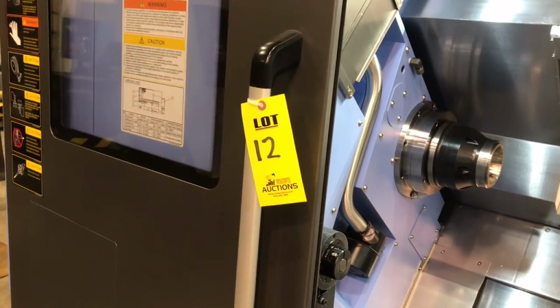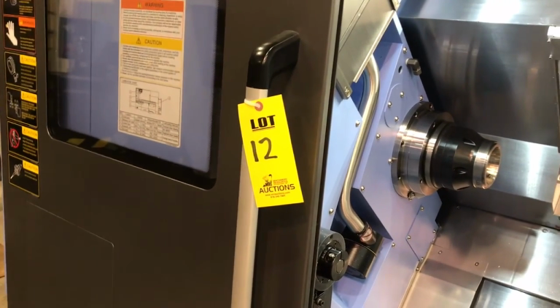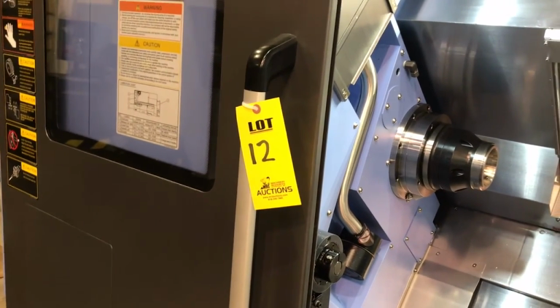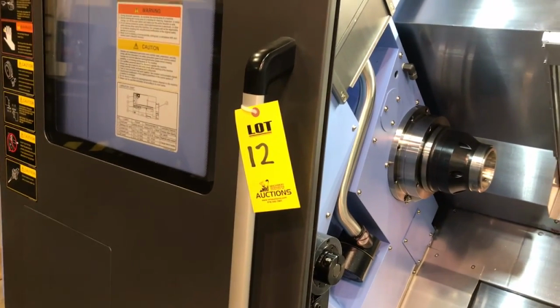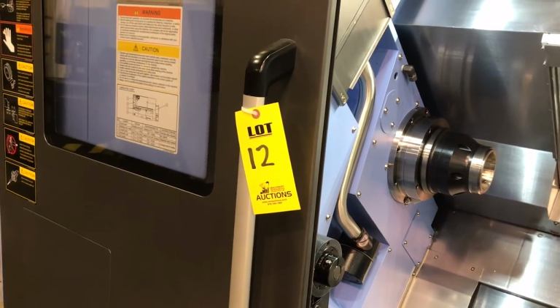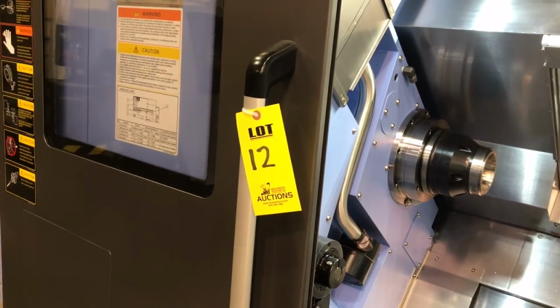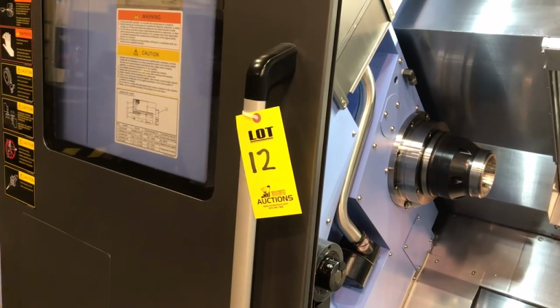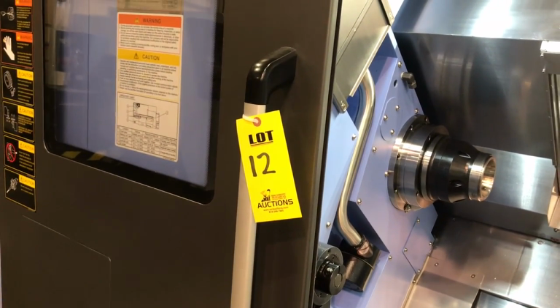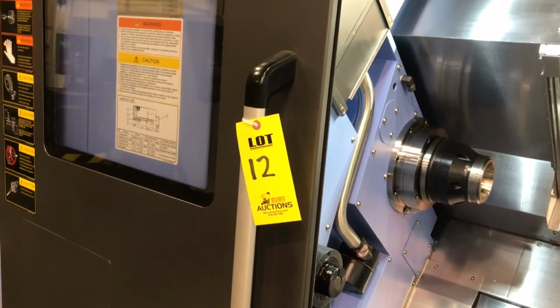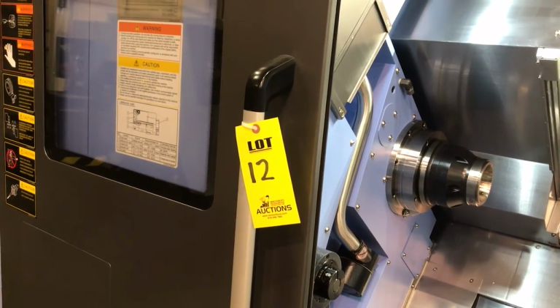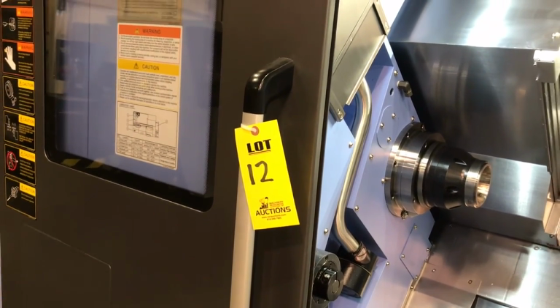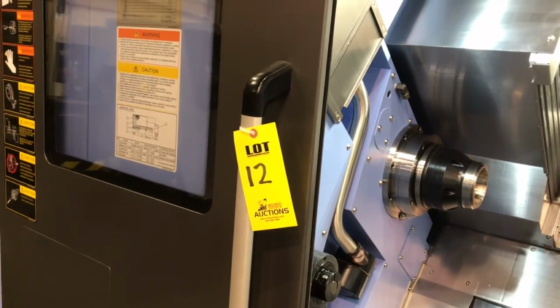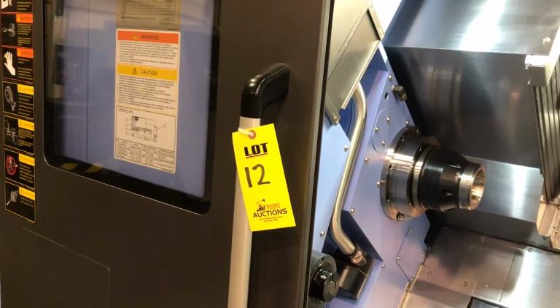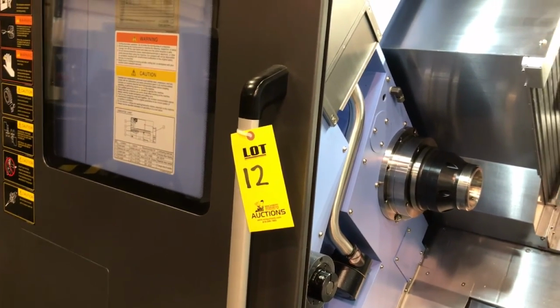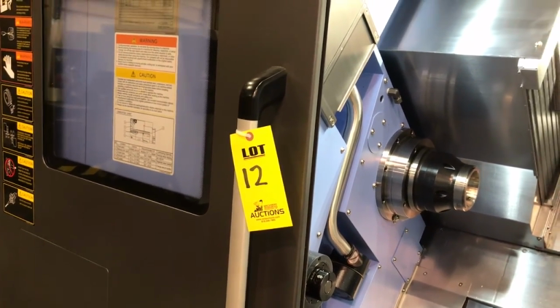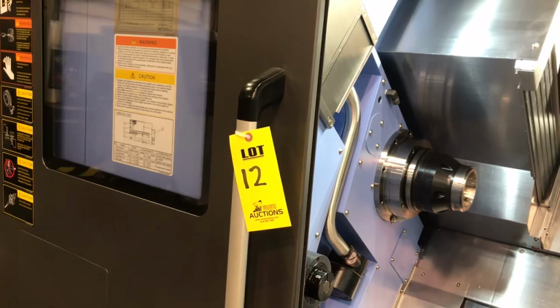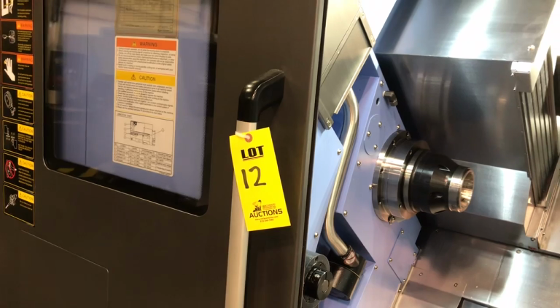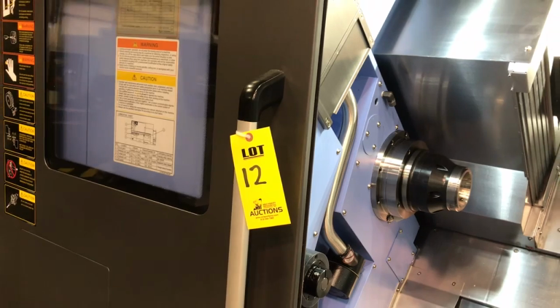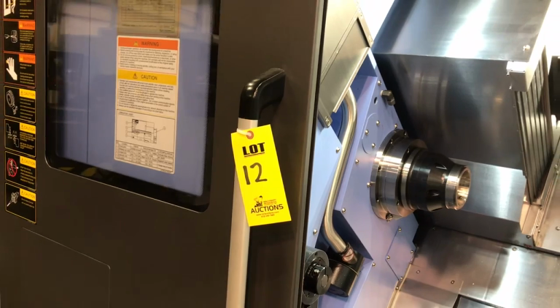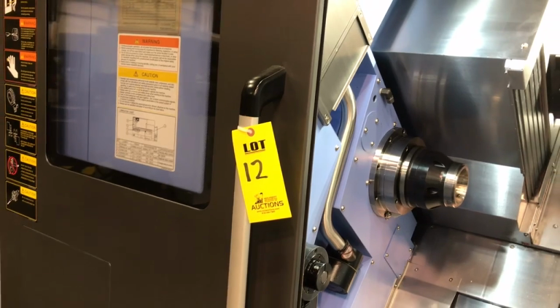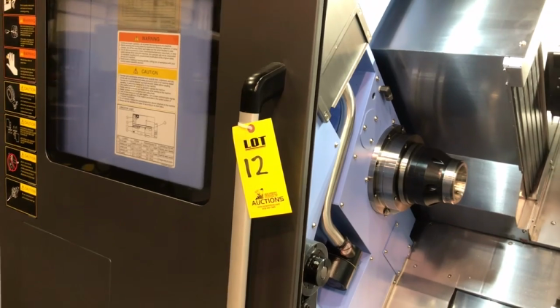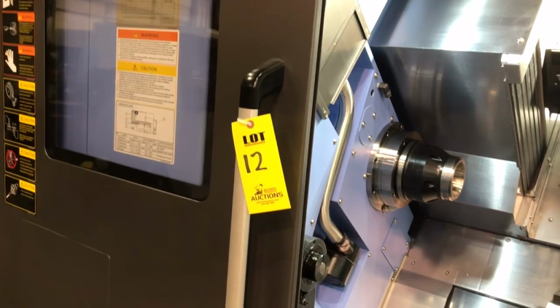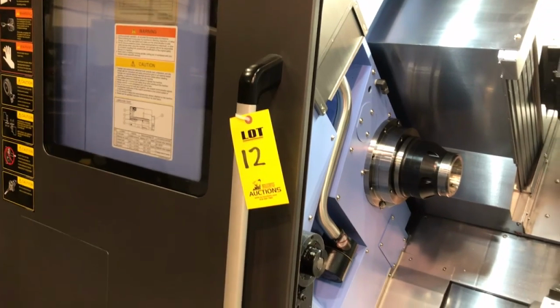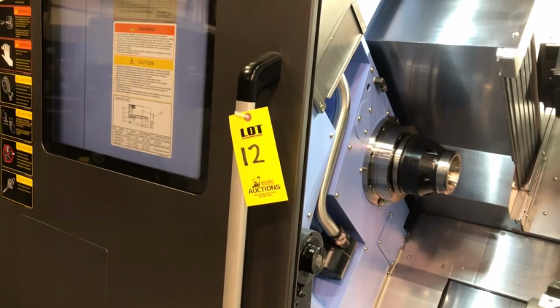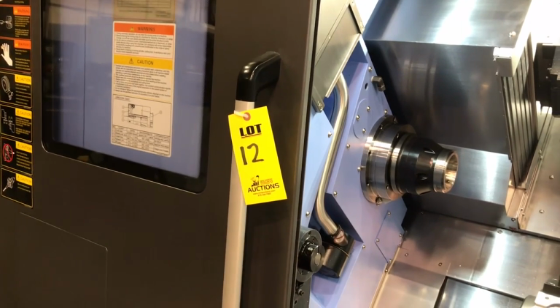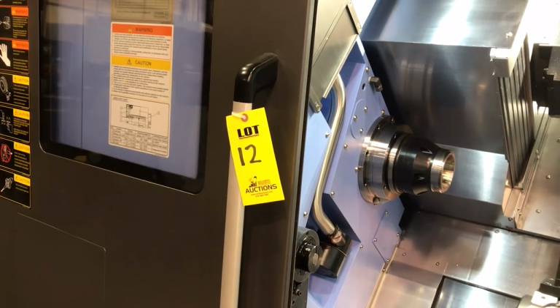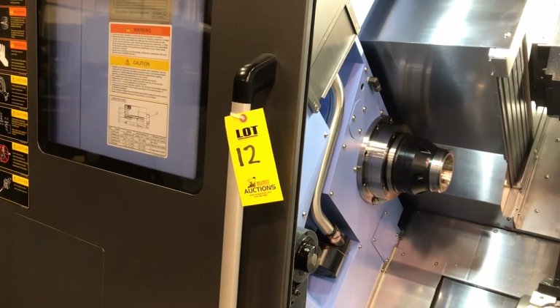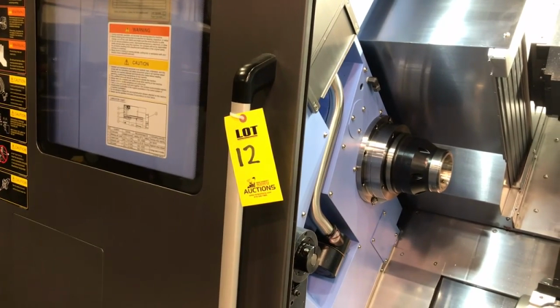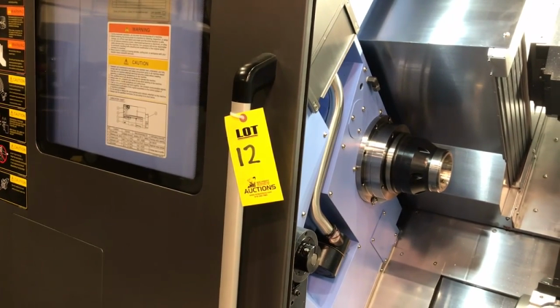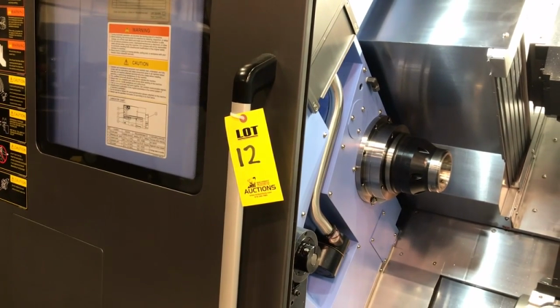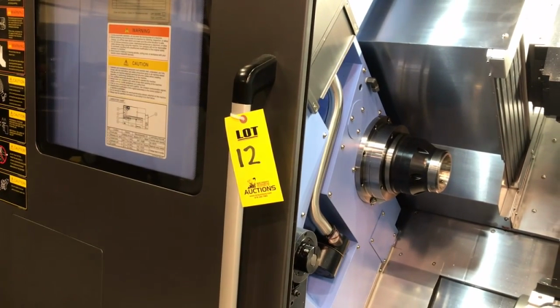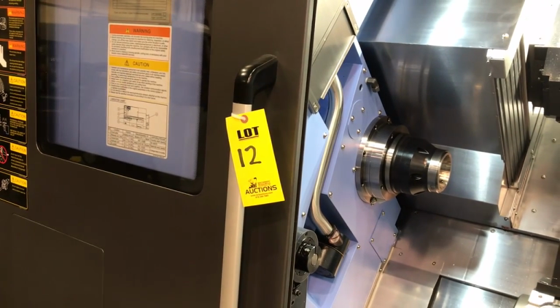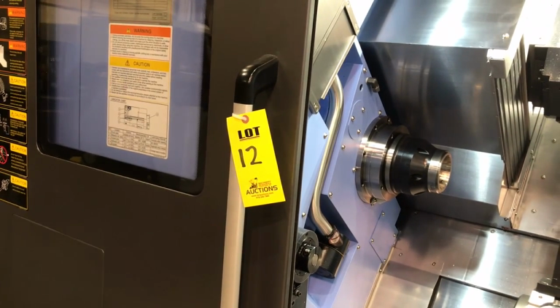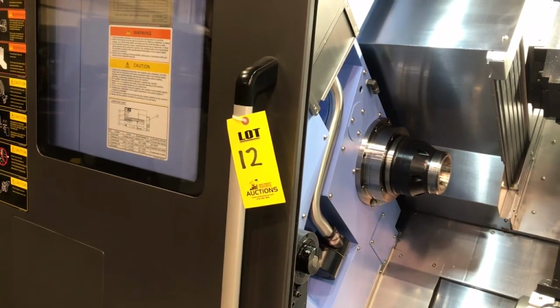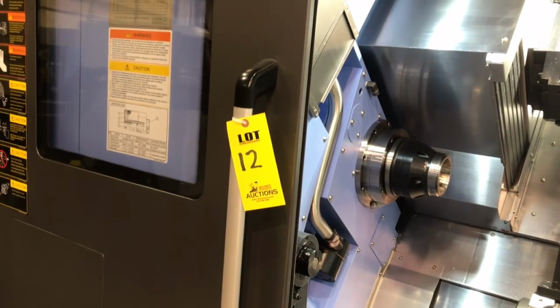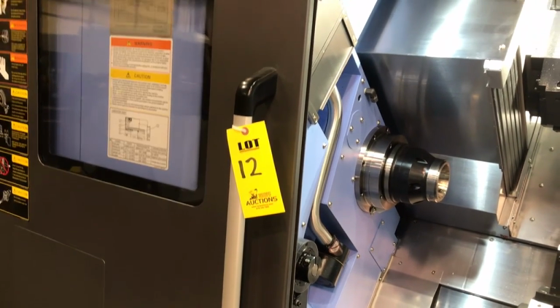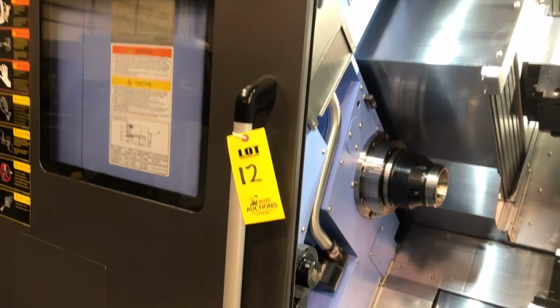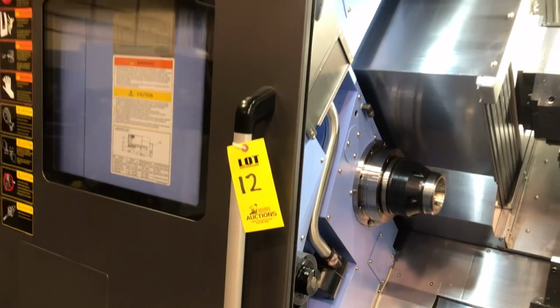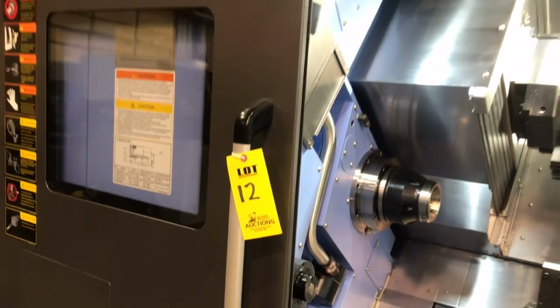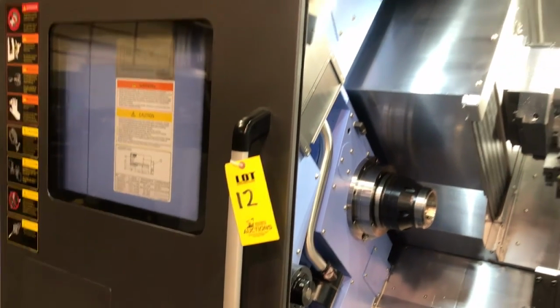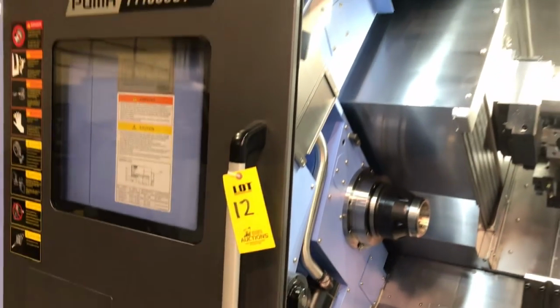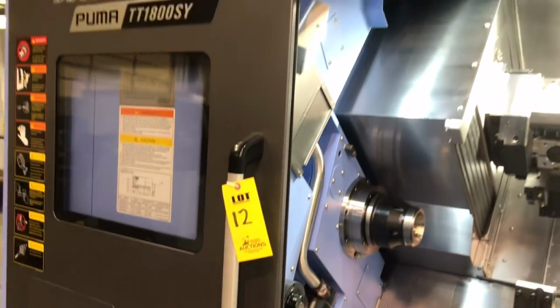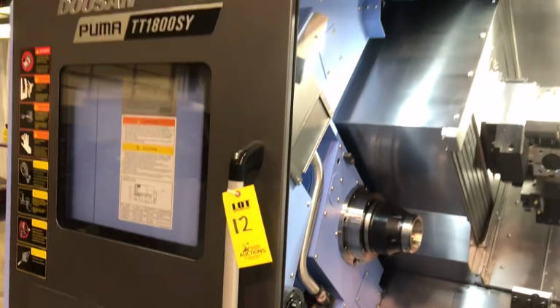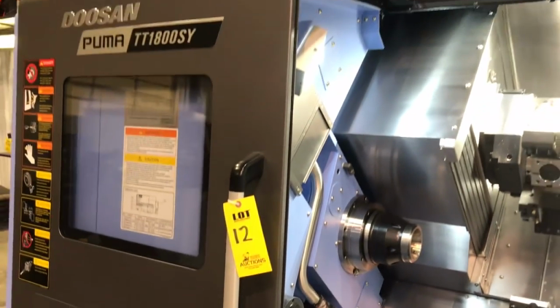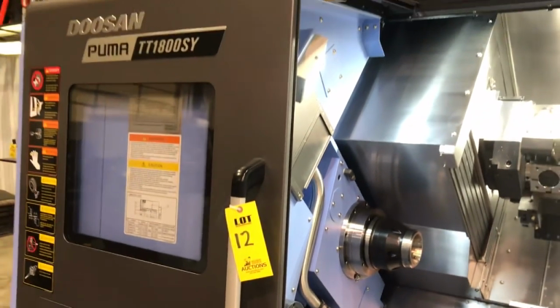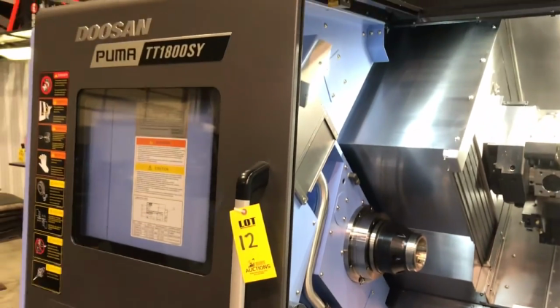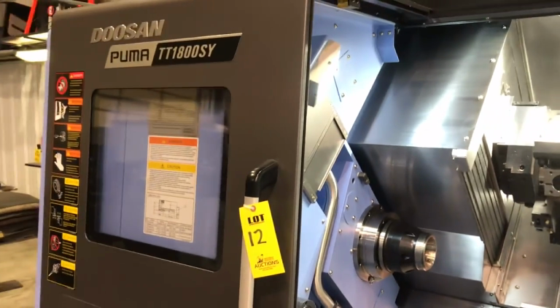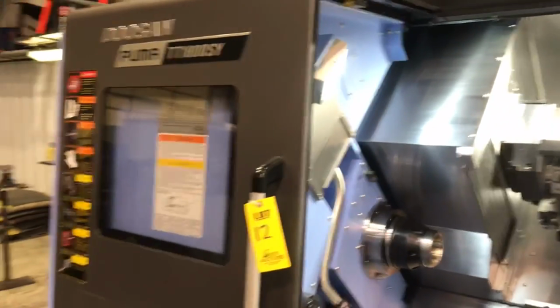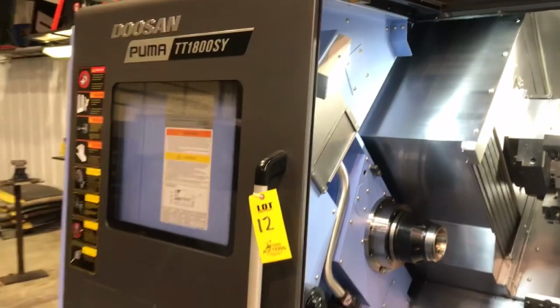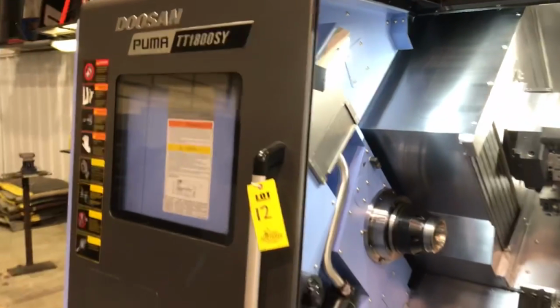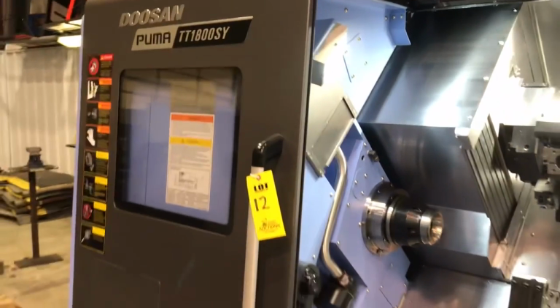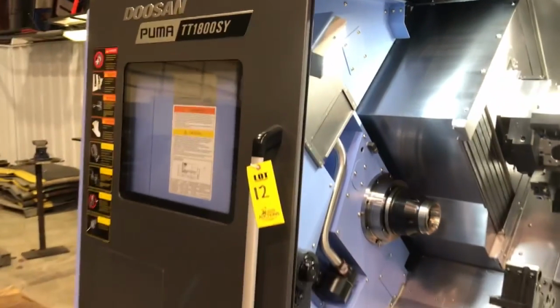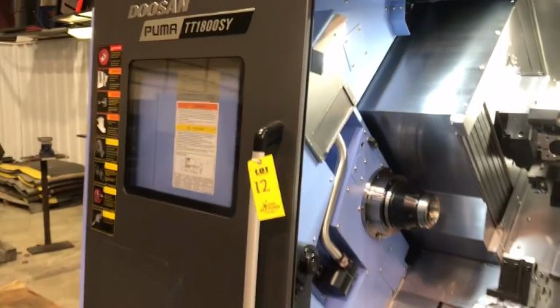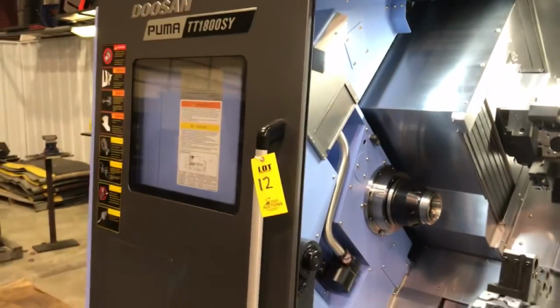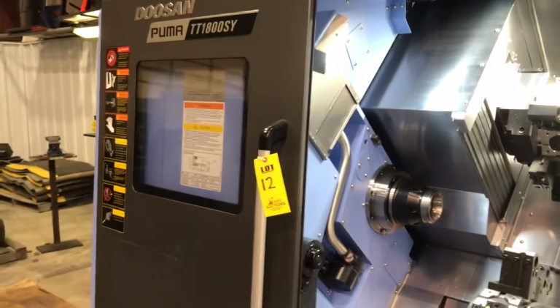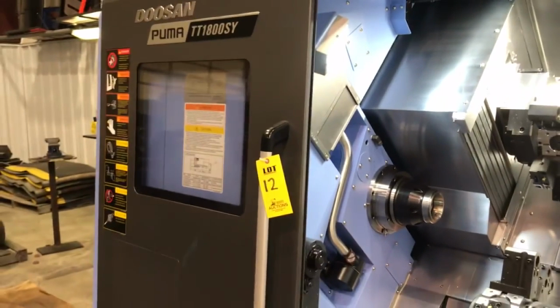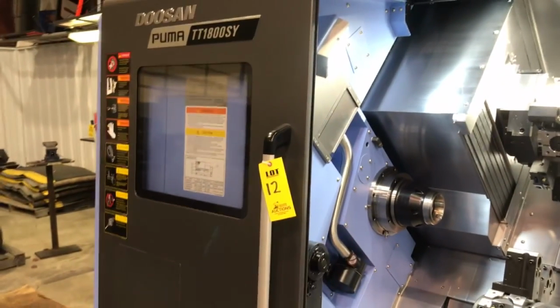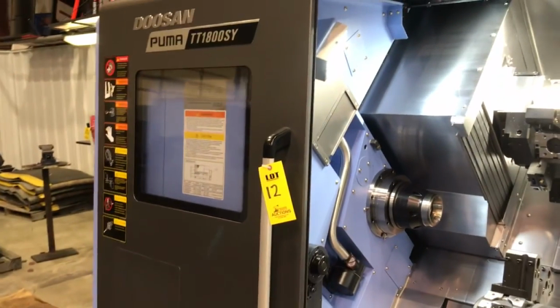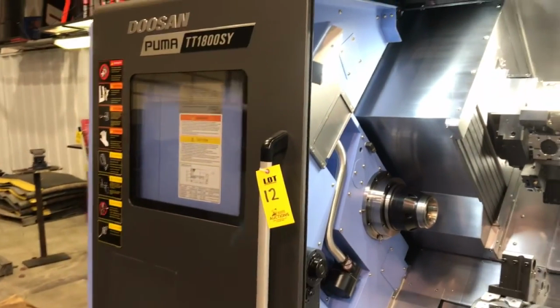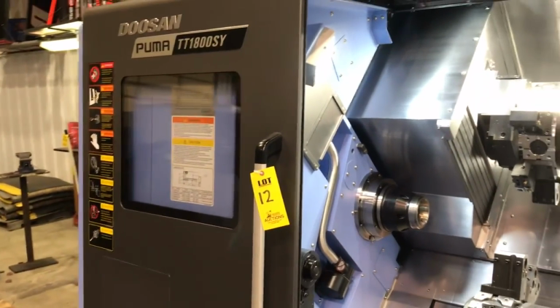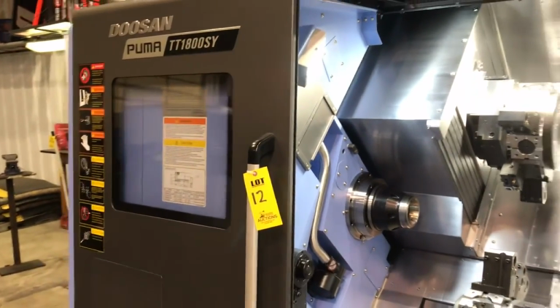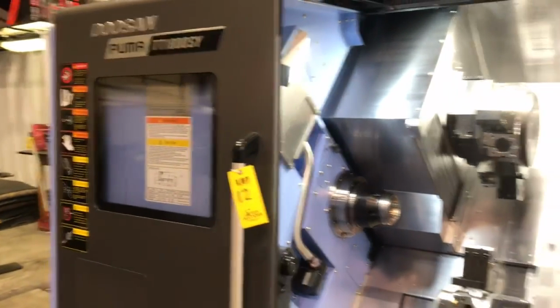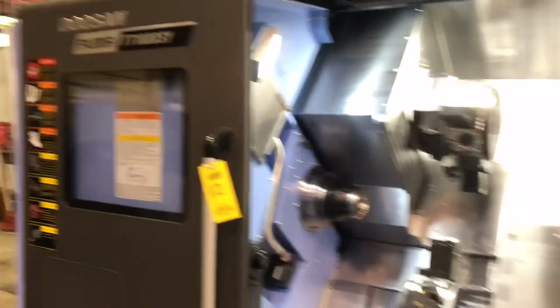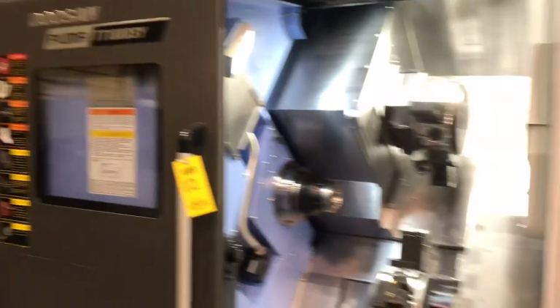This is lot 12. Bidding is open currently at BidSpotter.com. Closes tomorrow. In our bio, we have a link to register and to bid.